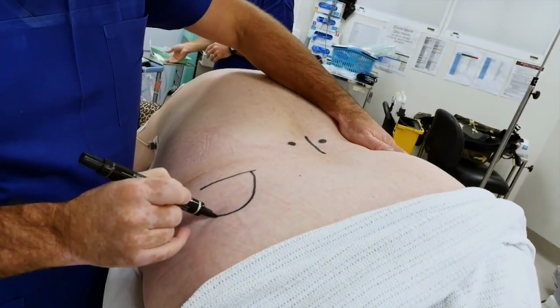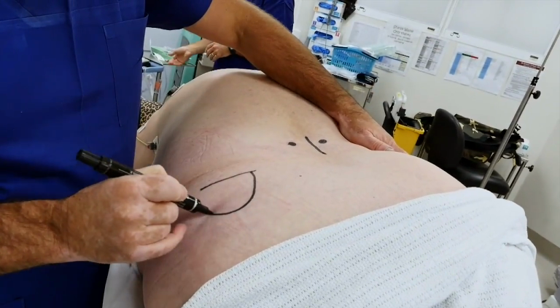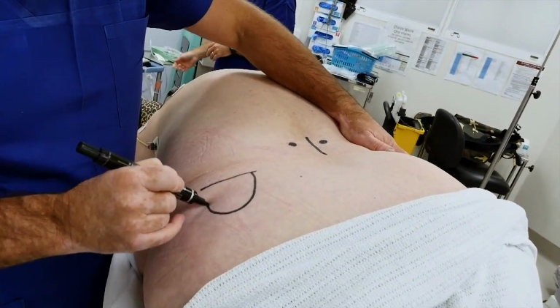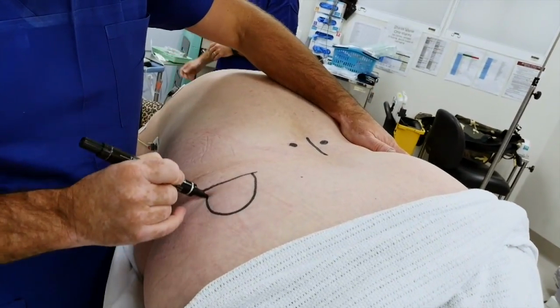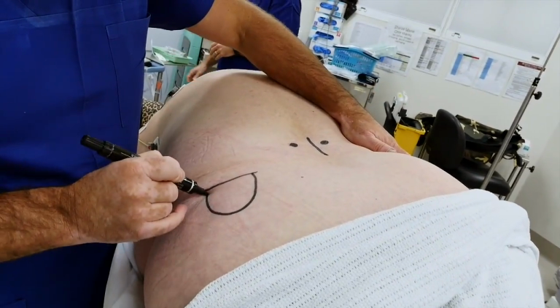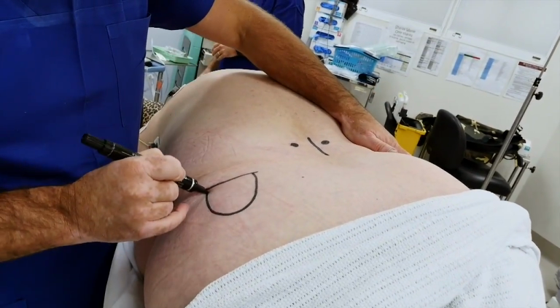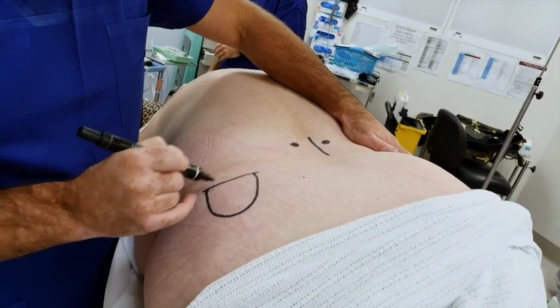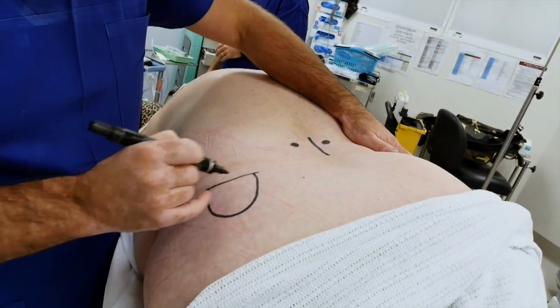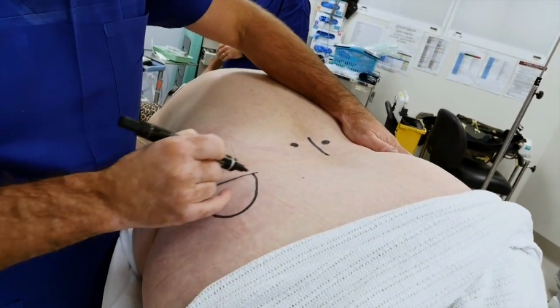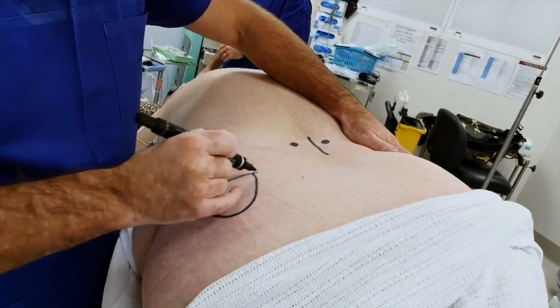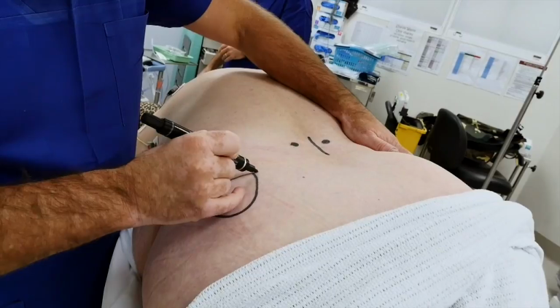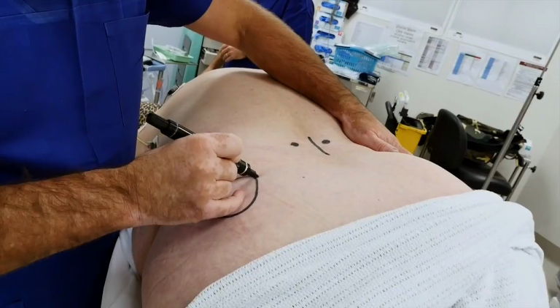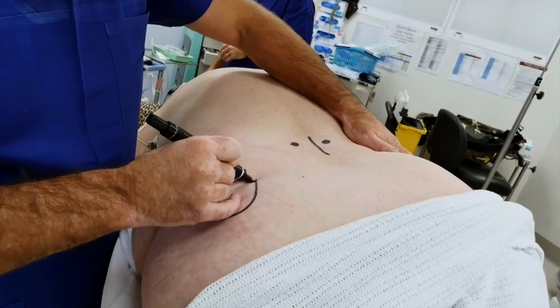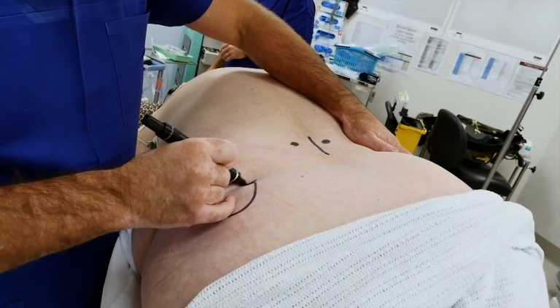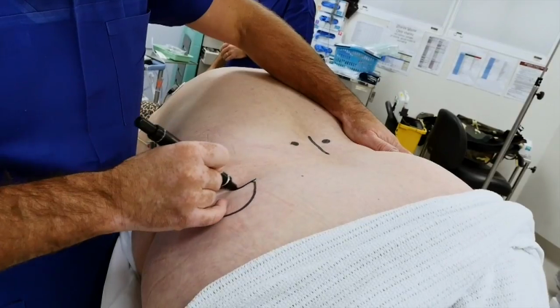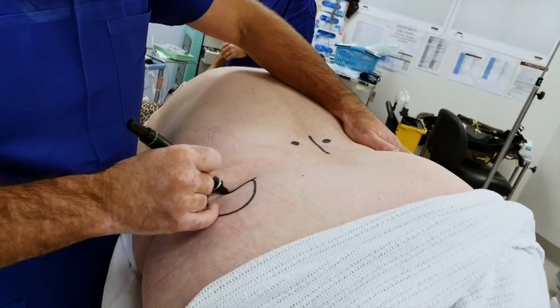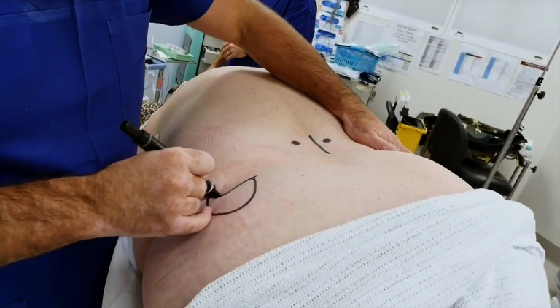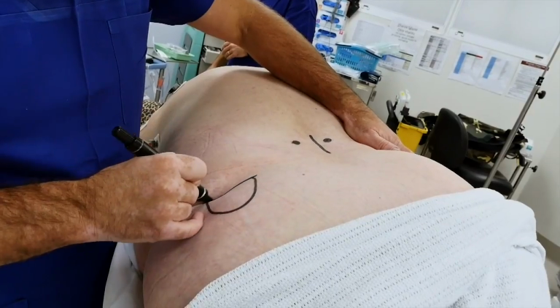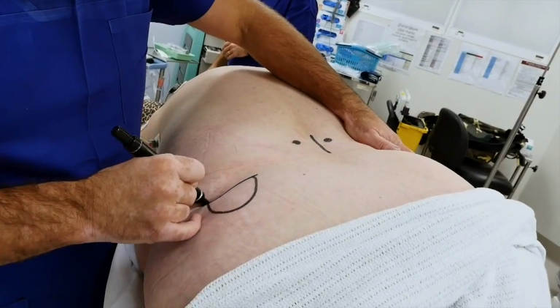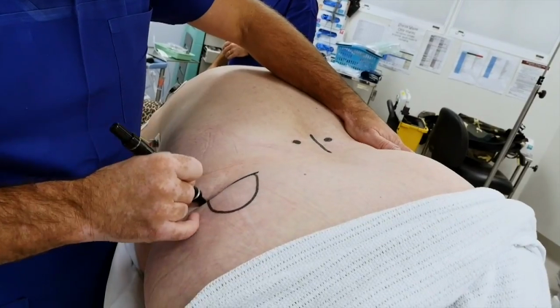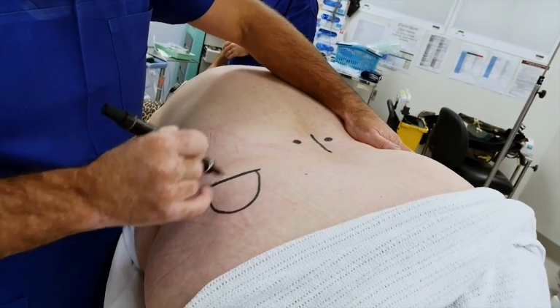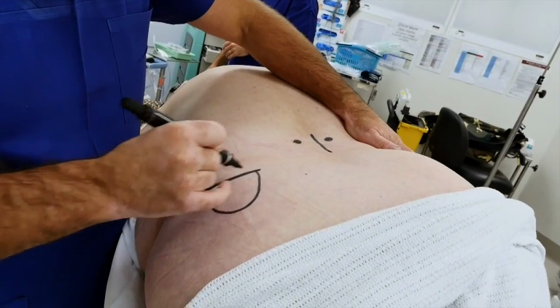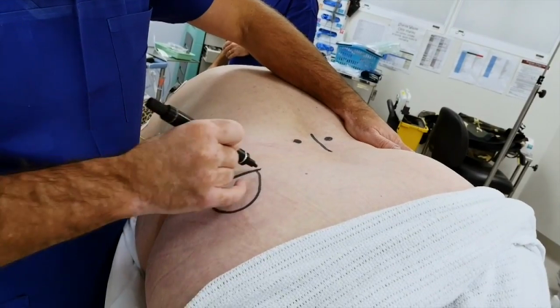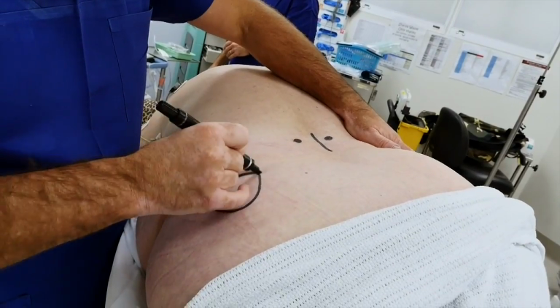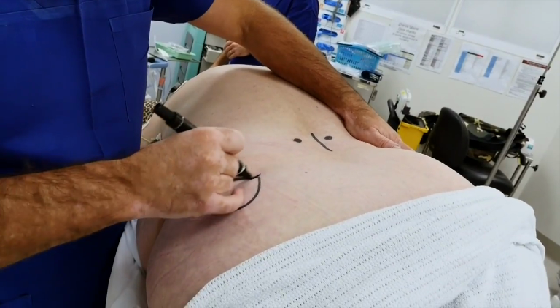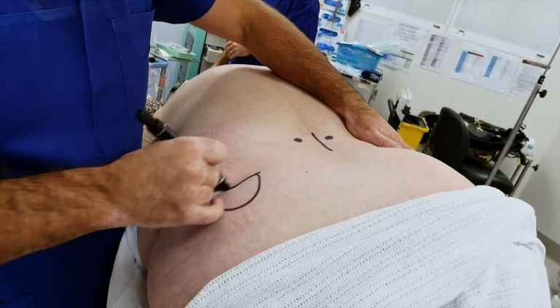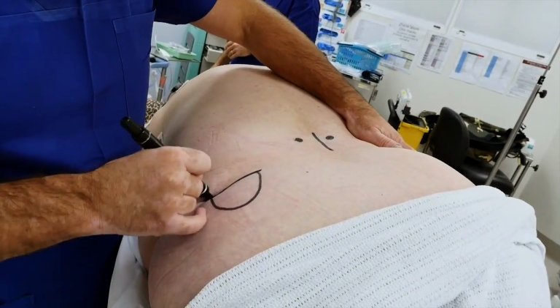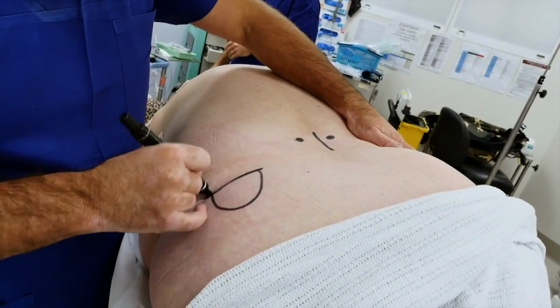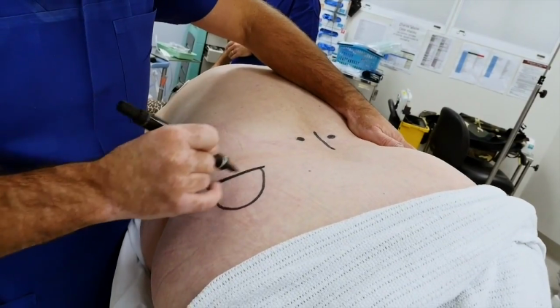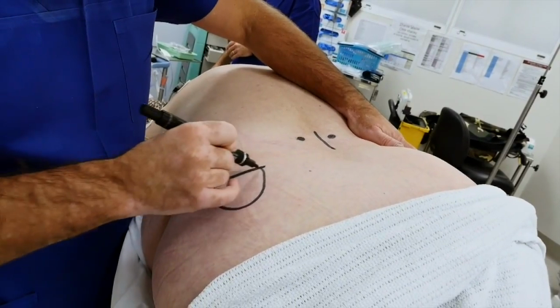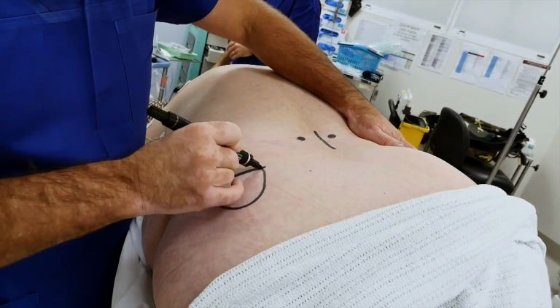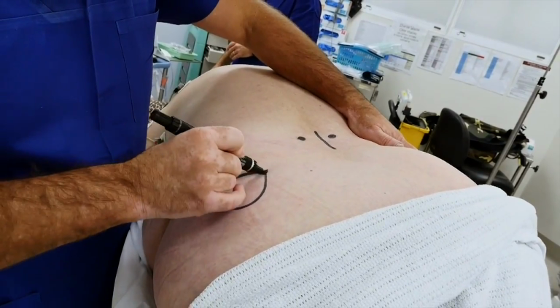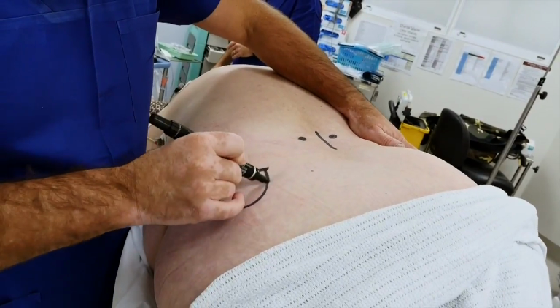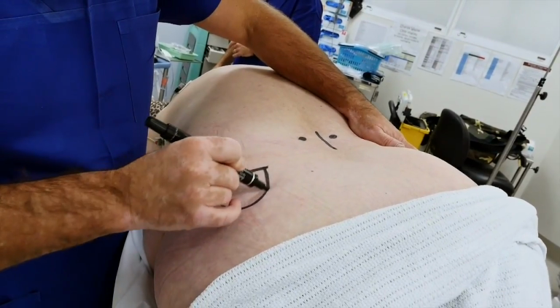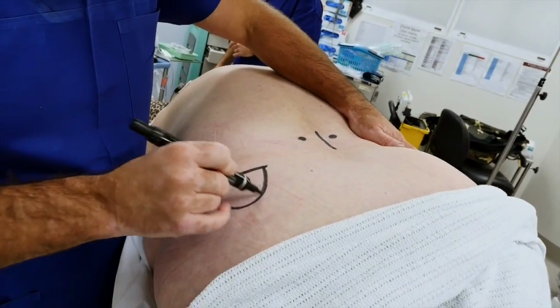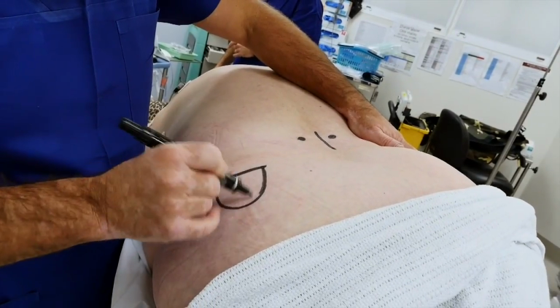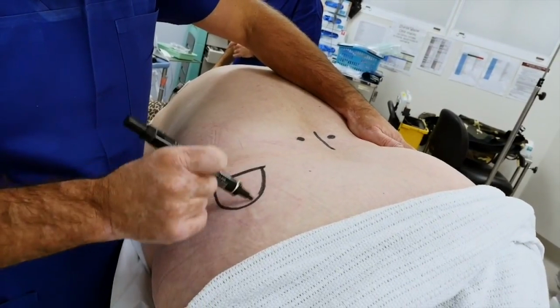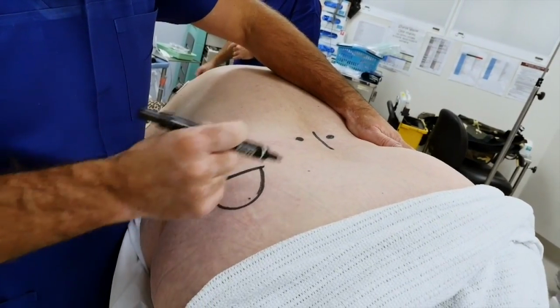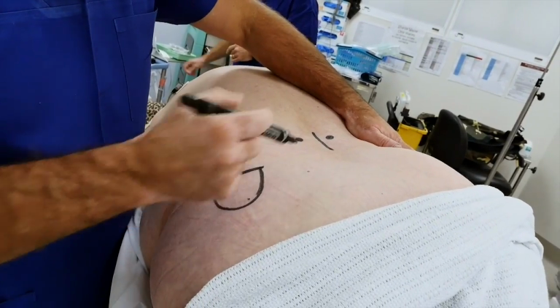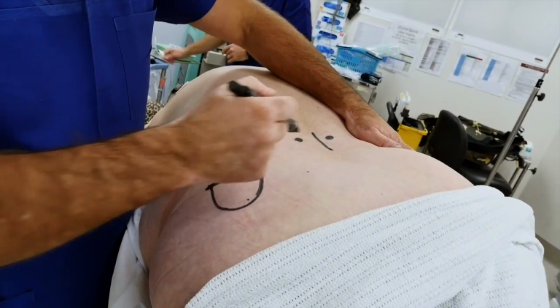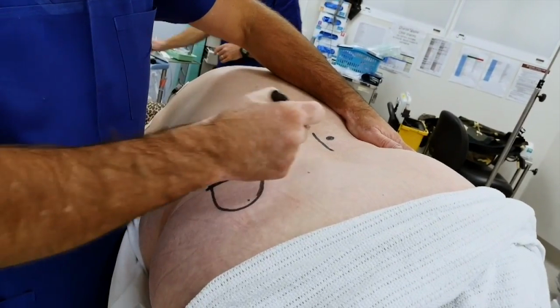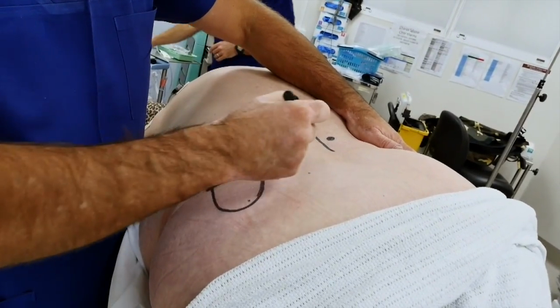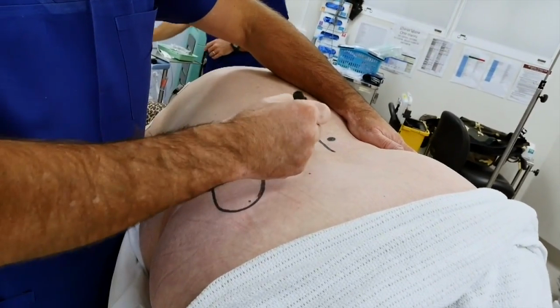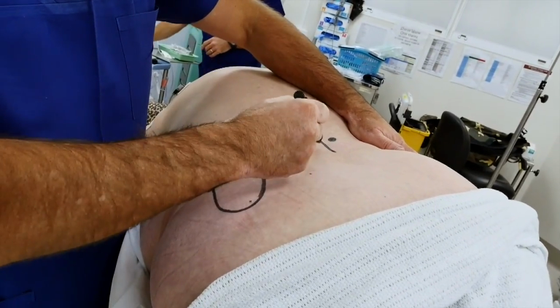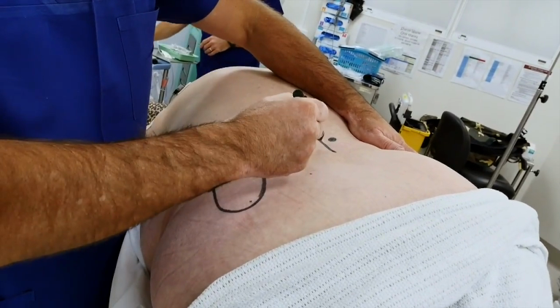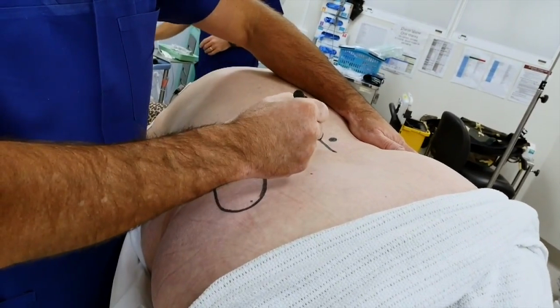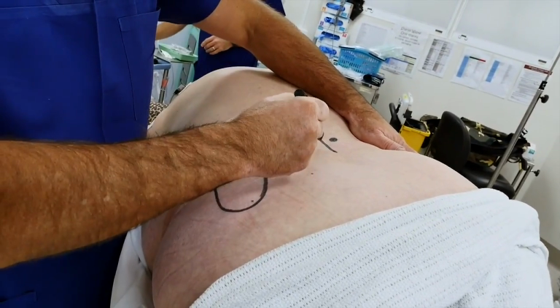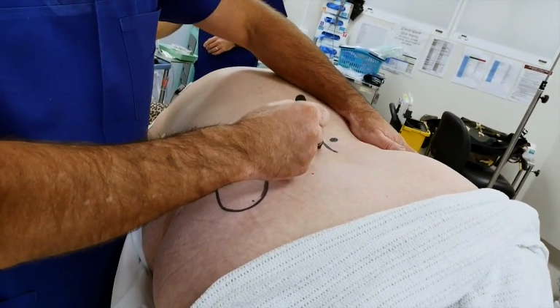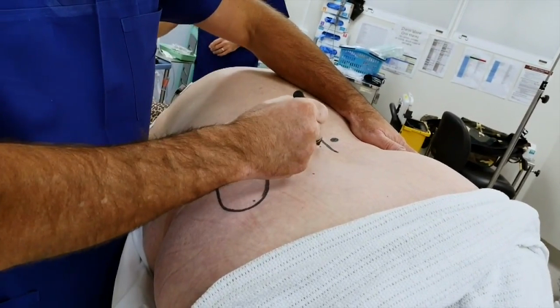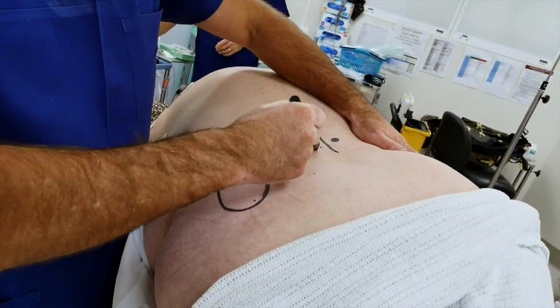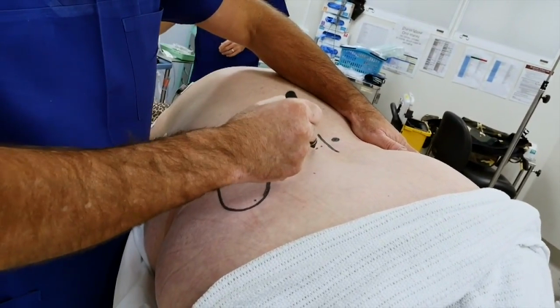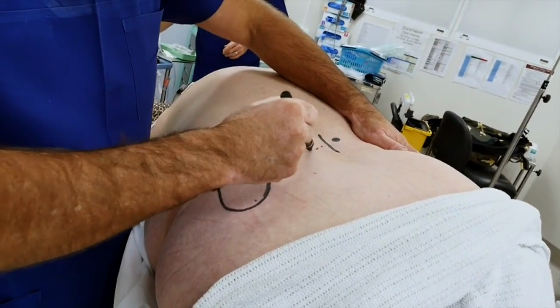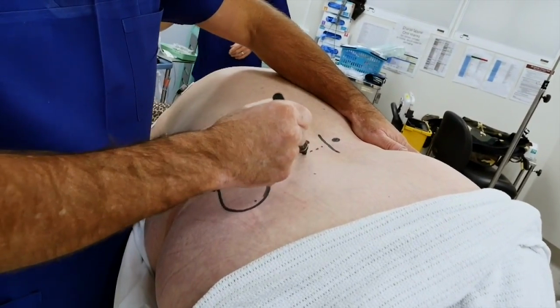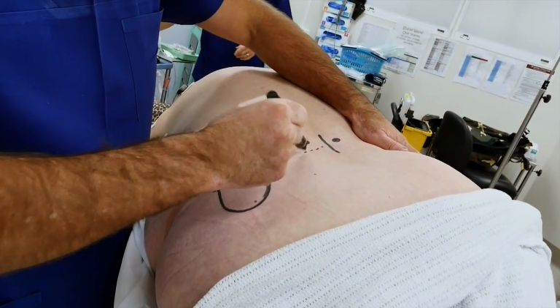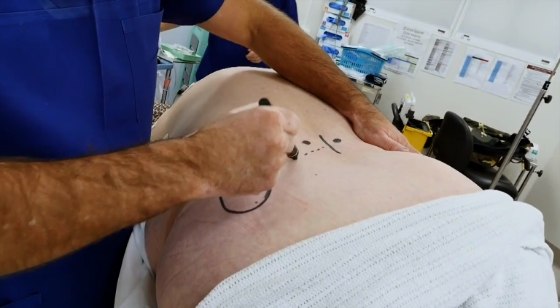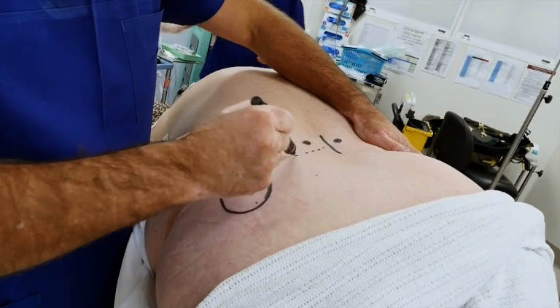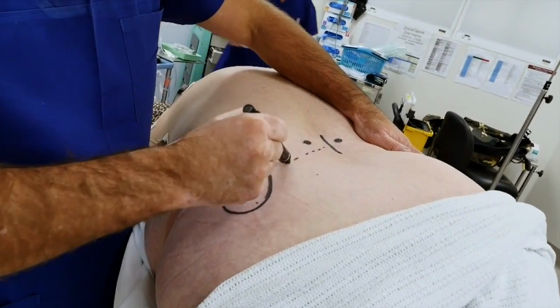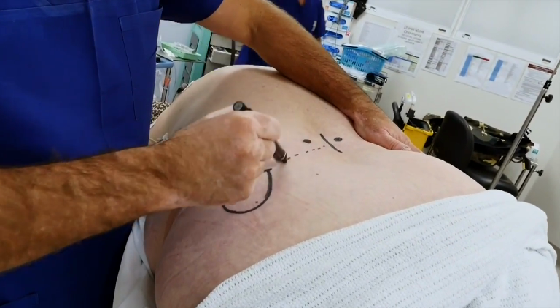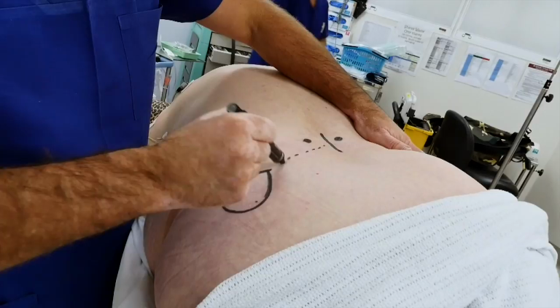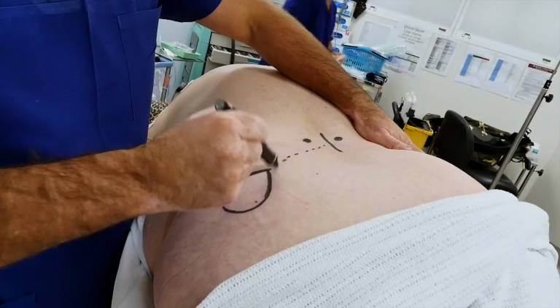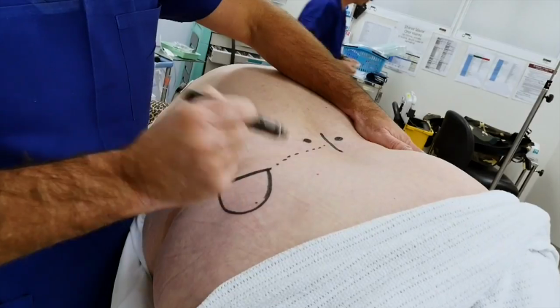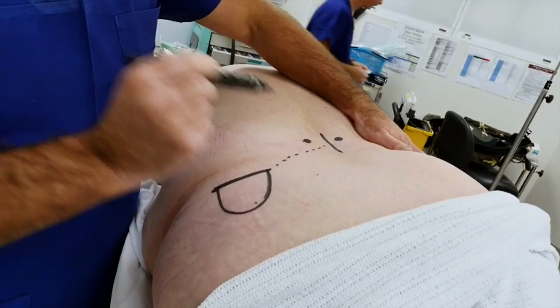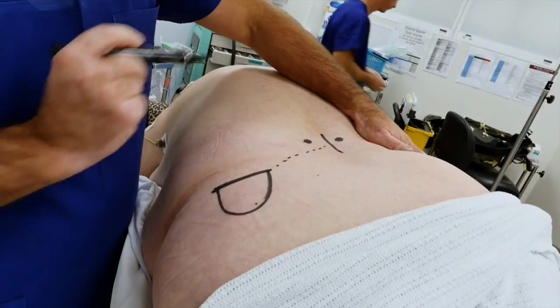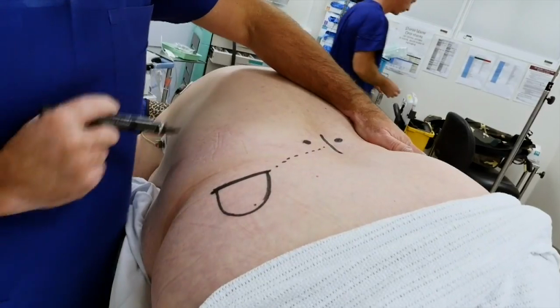The IPG will sit like this, and then we'll tunnel across here.